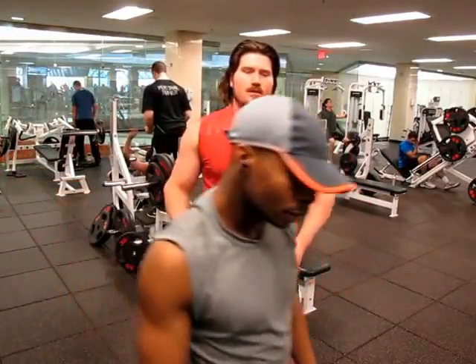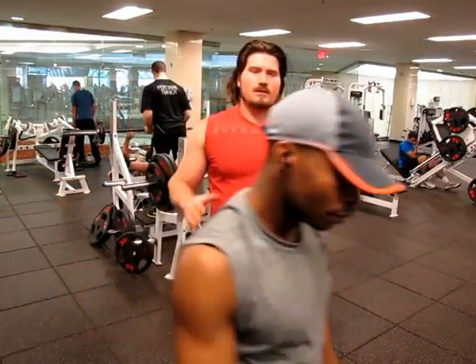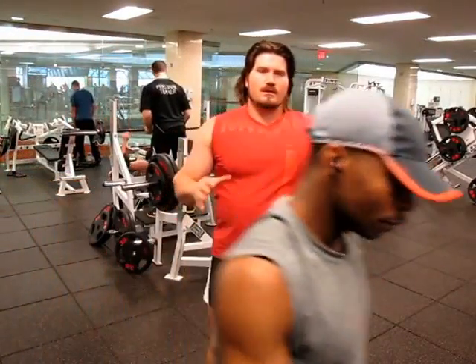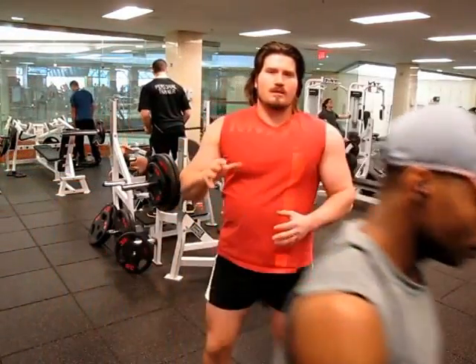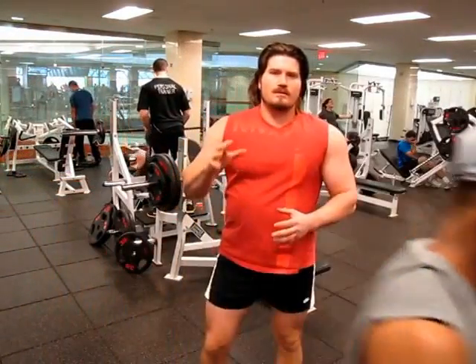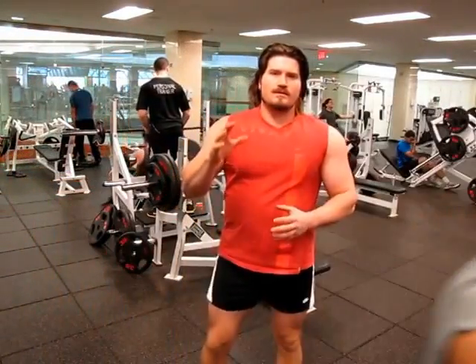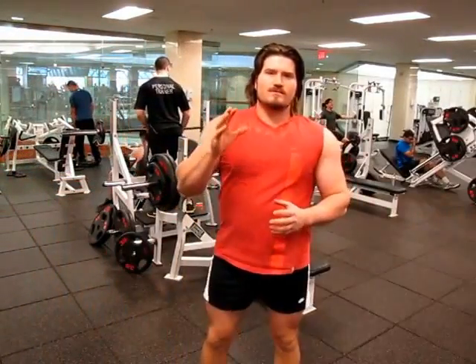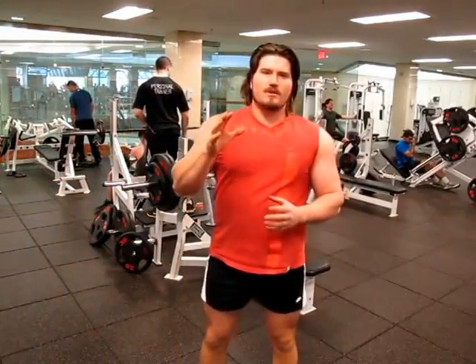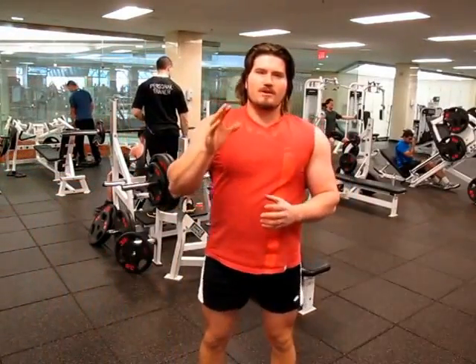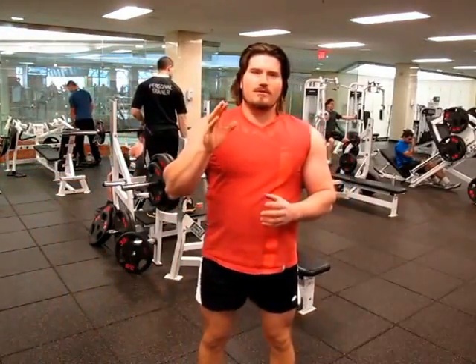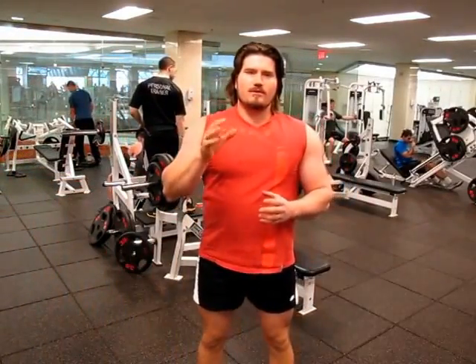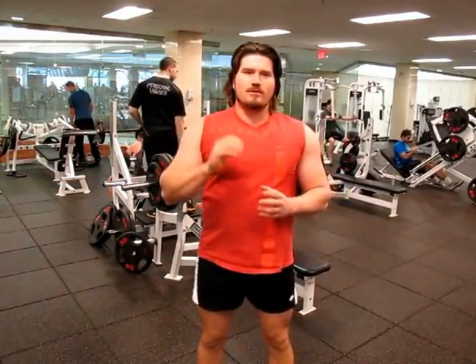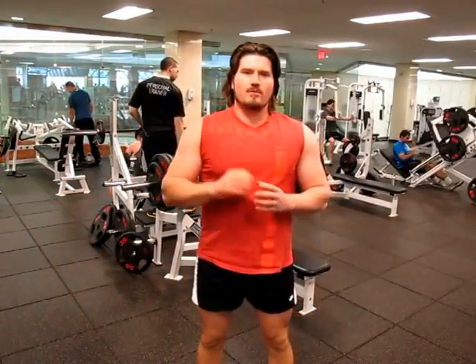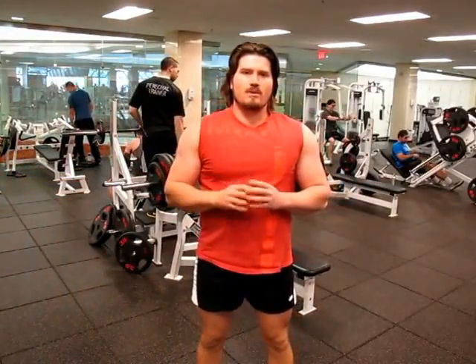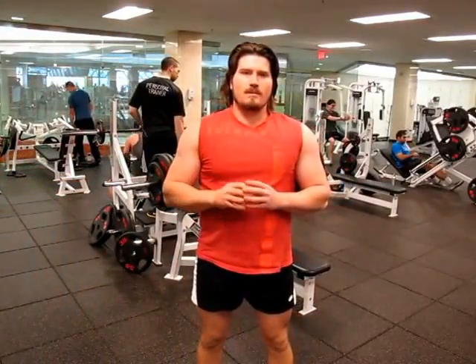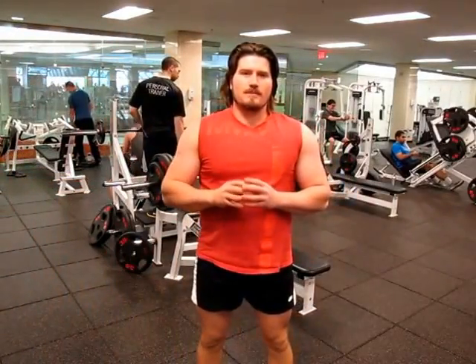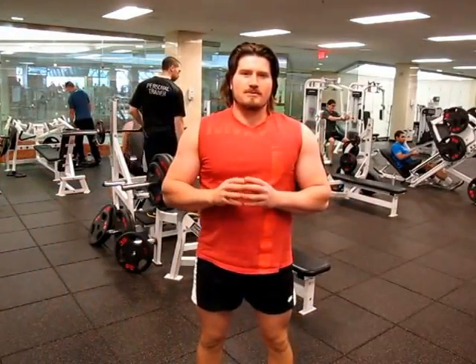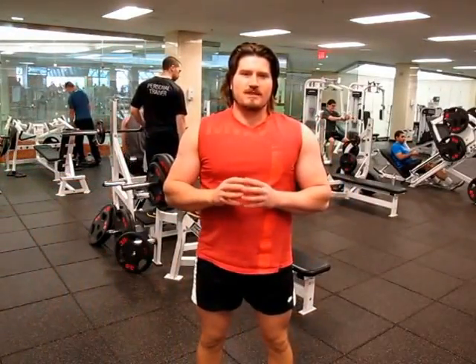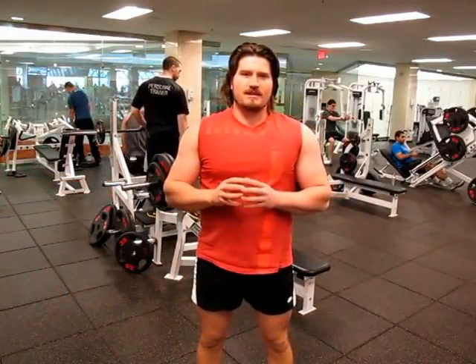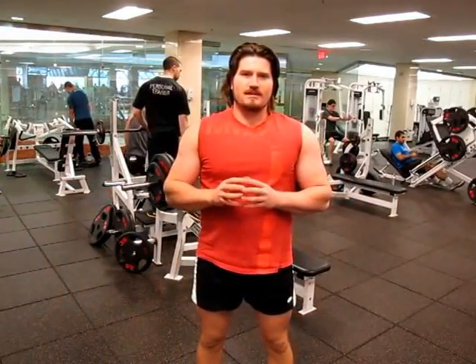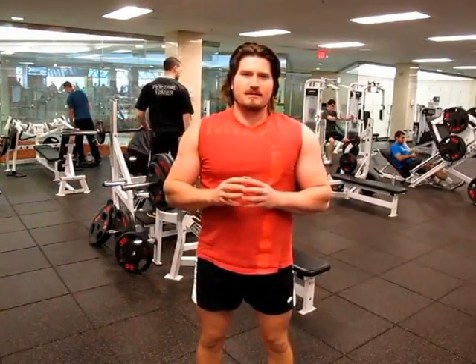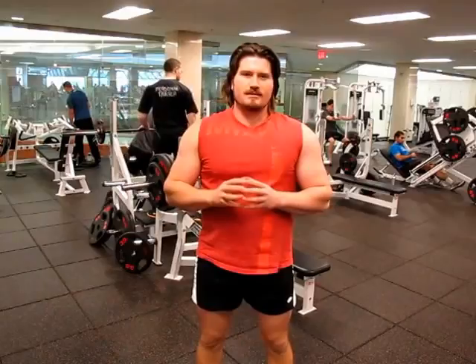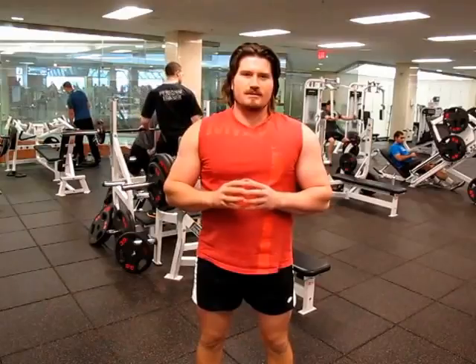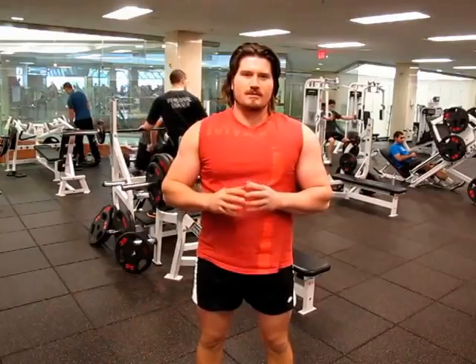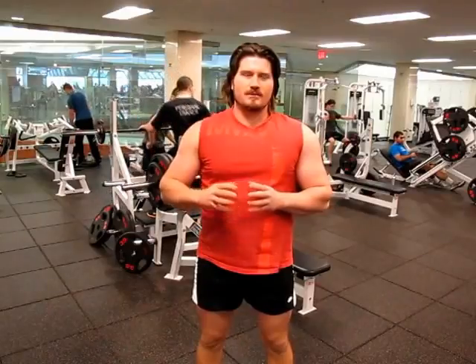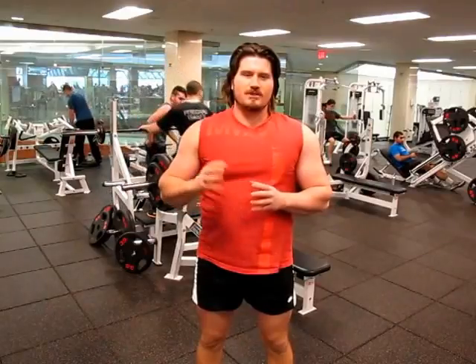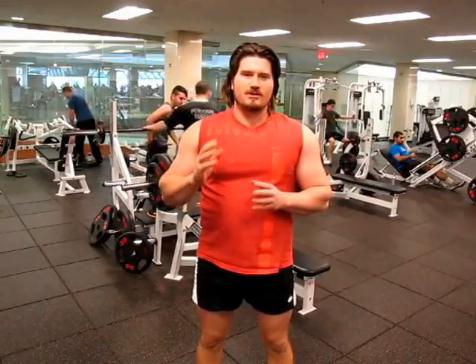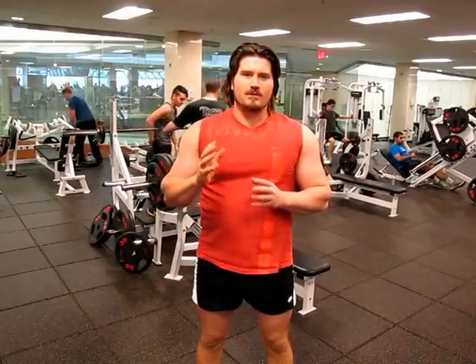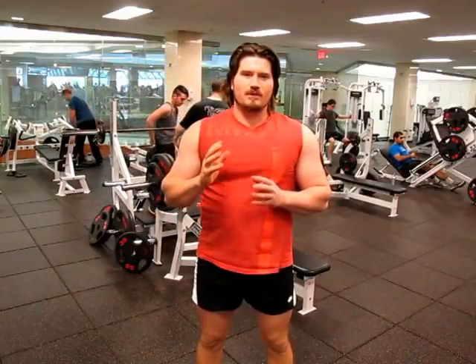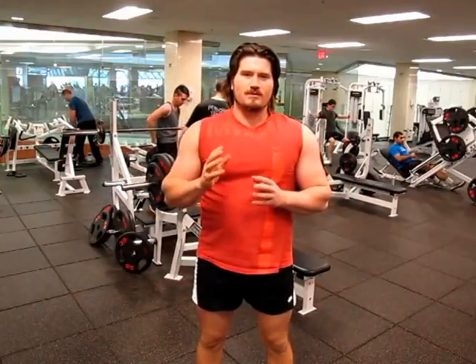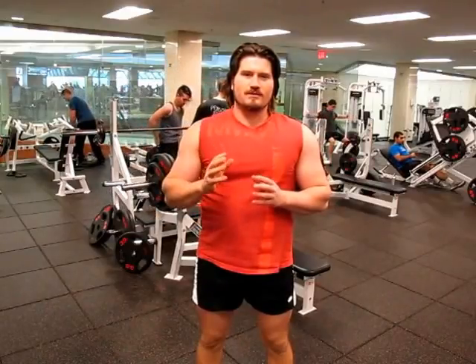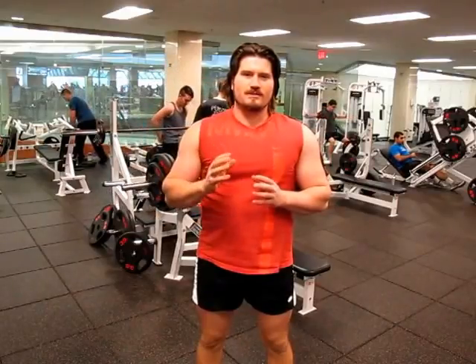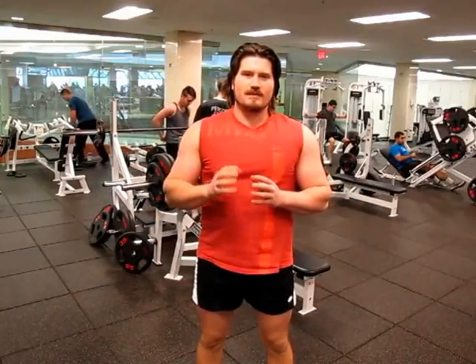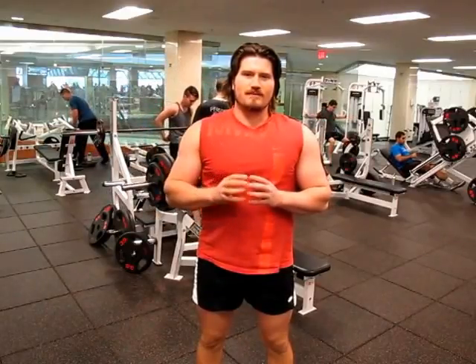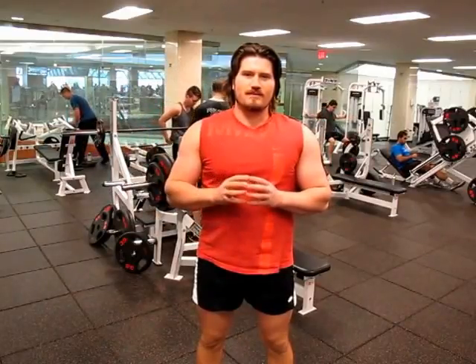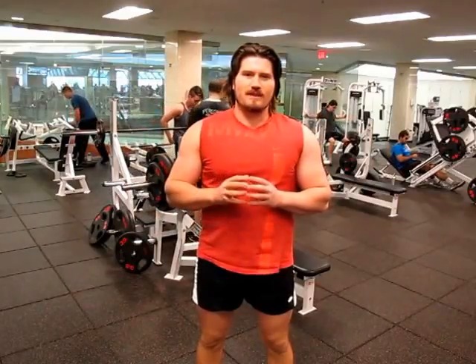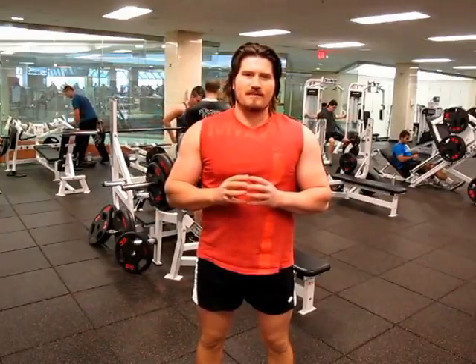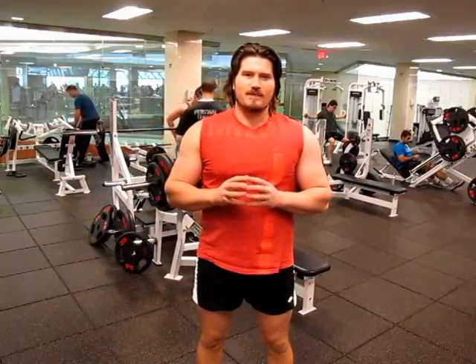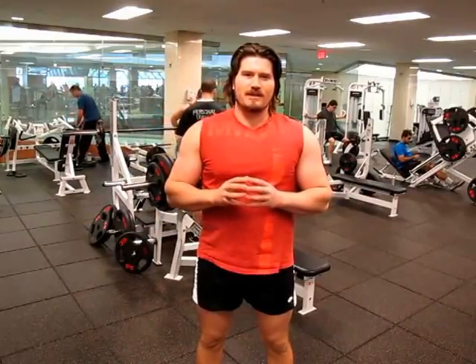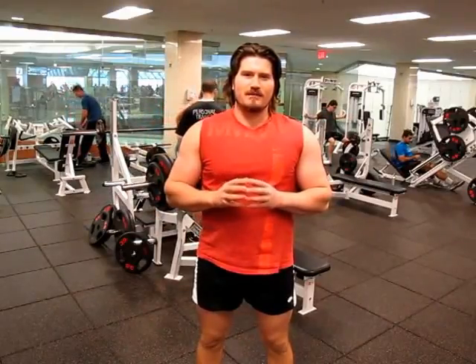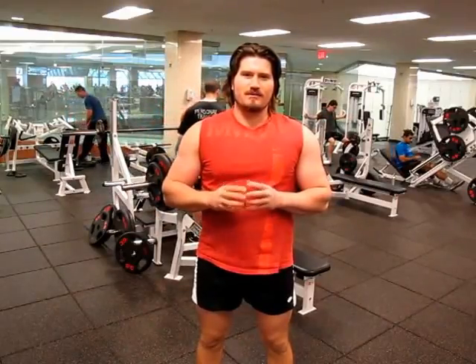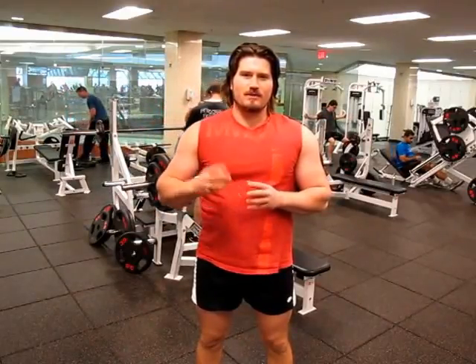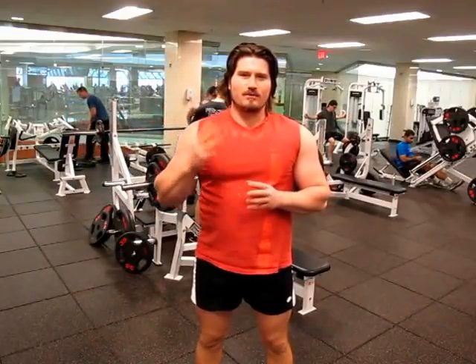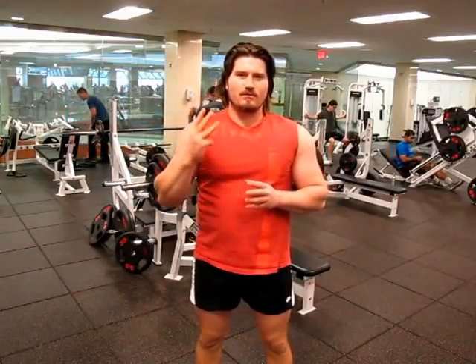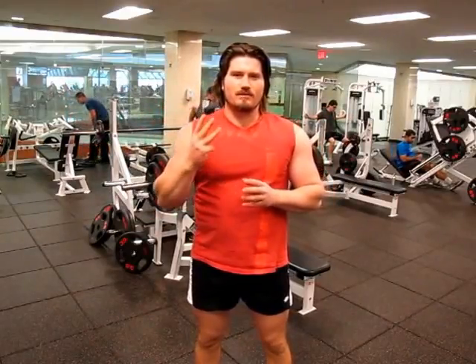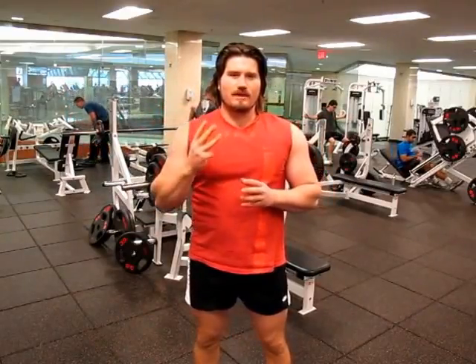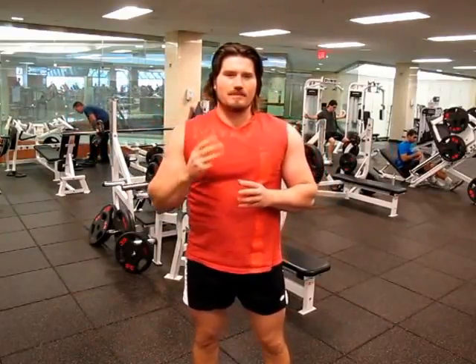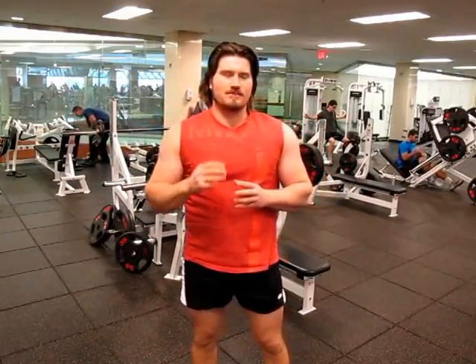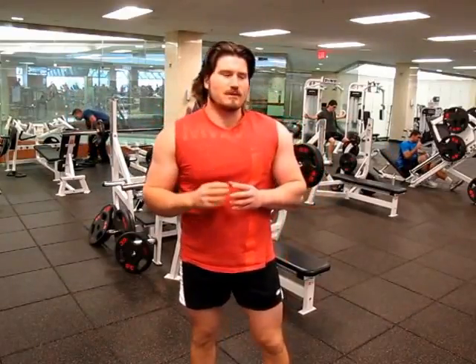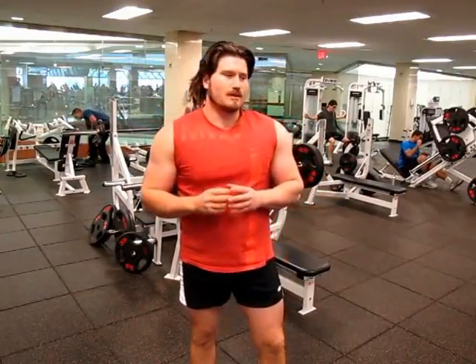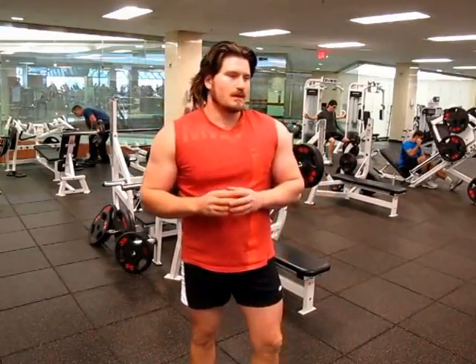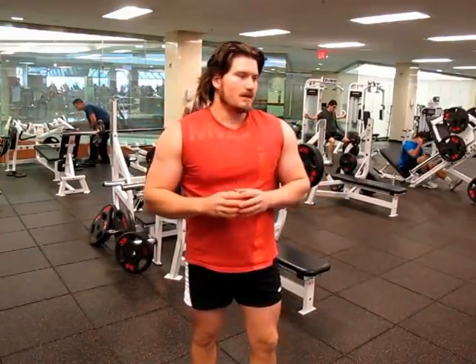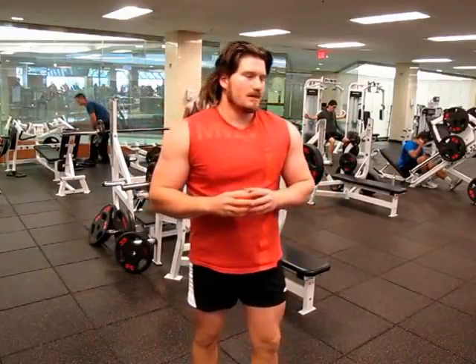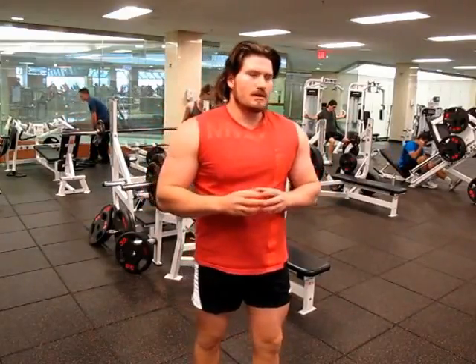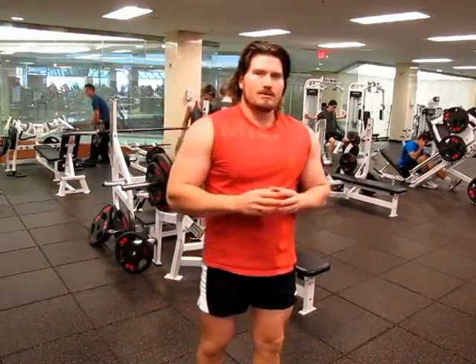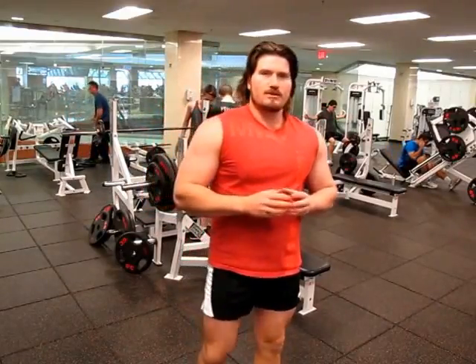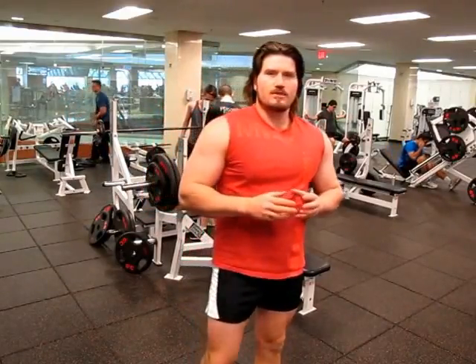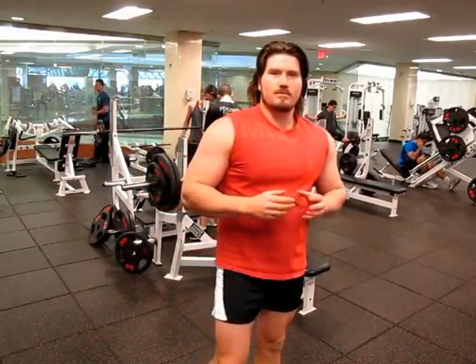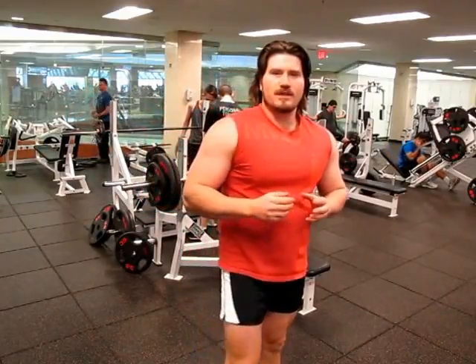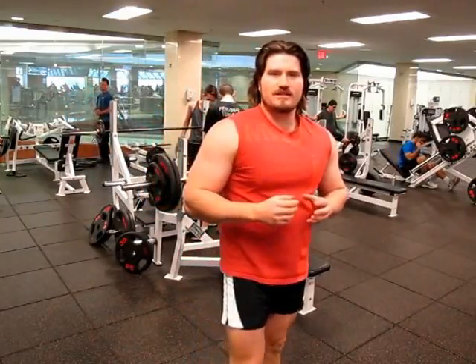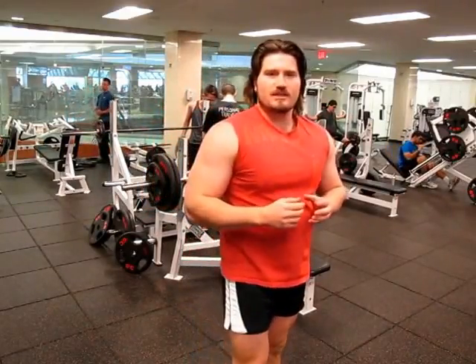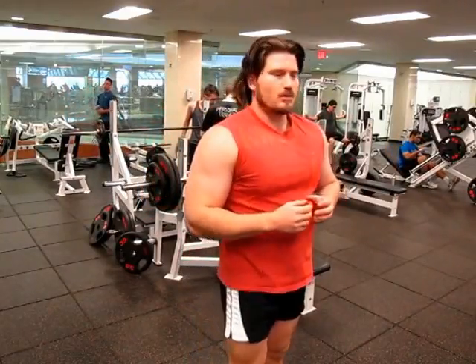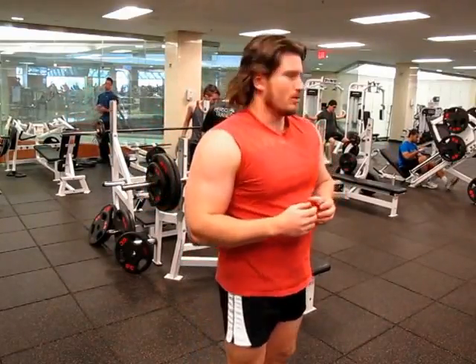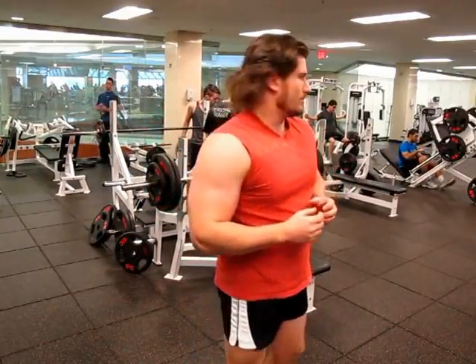This is my third warm-up set, it's going to be 275 pounds, 3 reps — two plates and quarters.